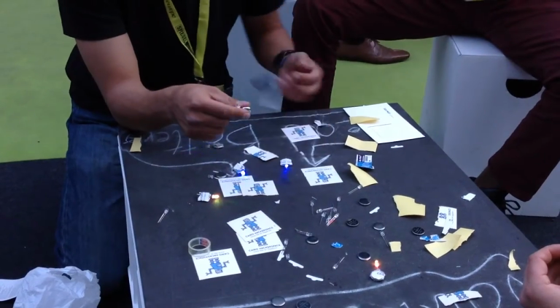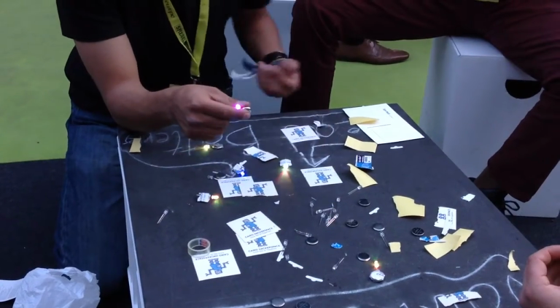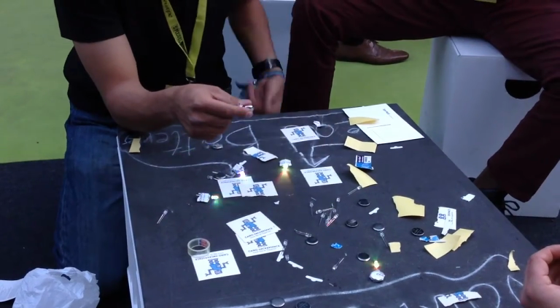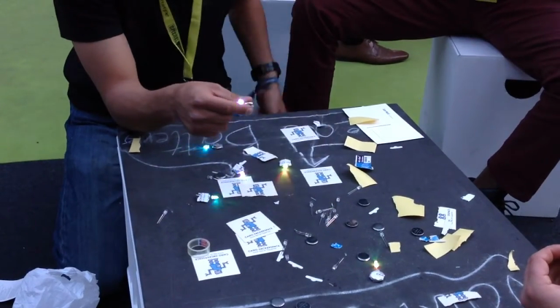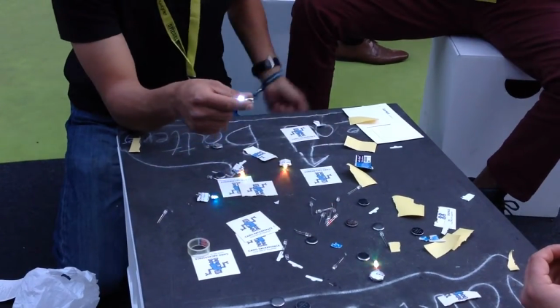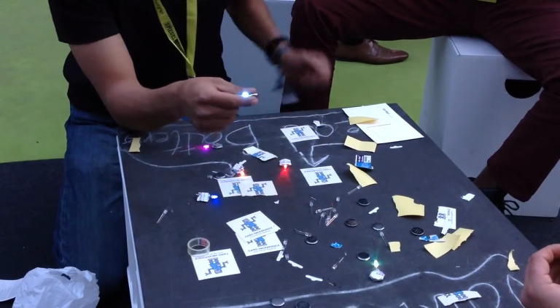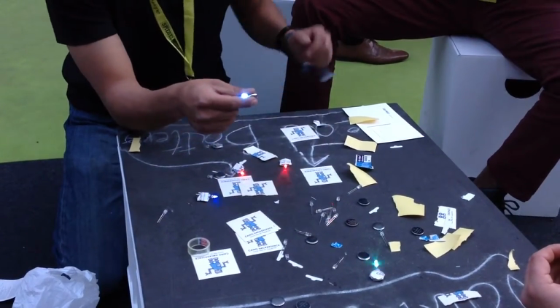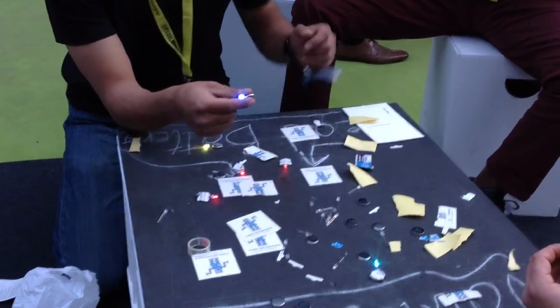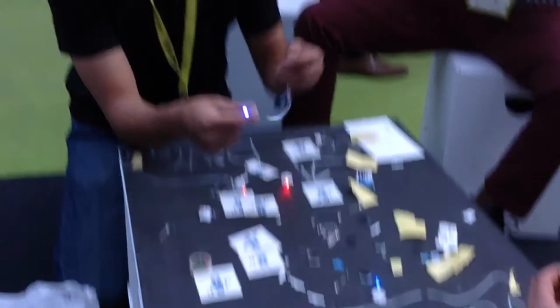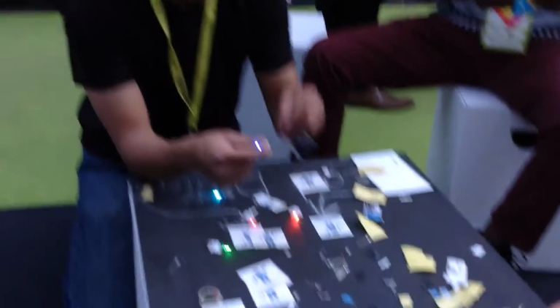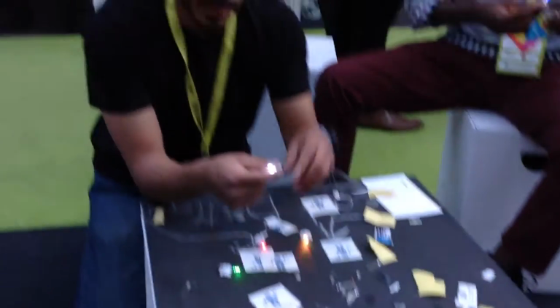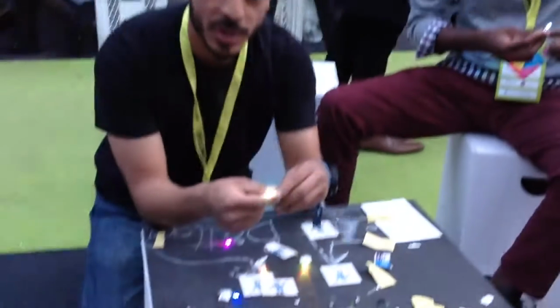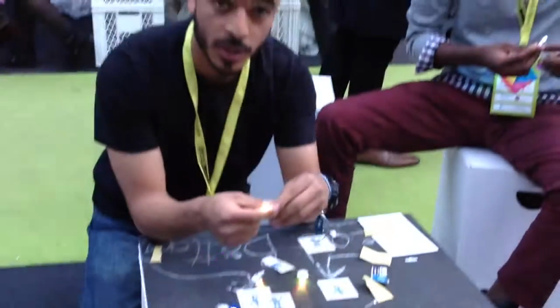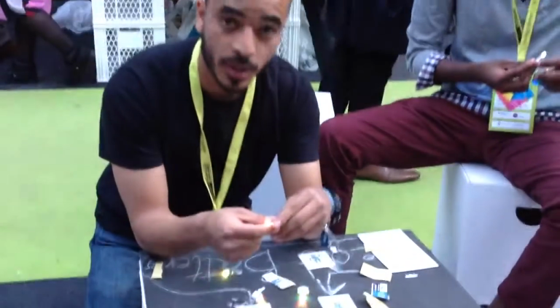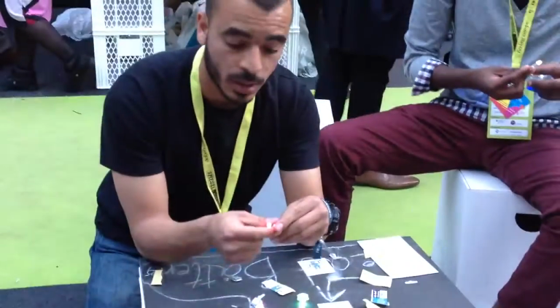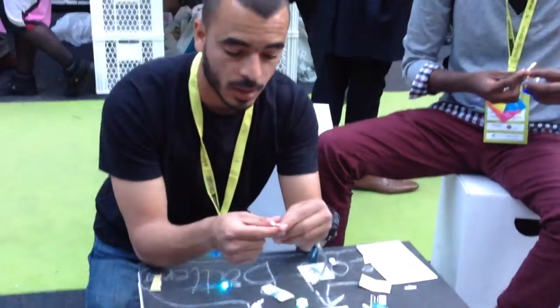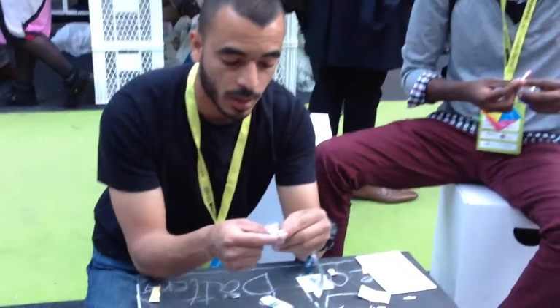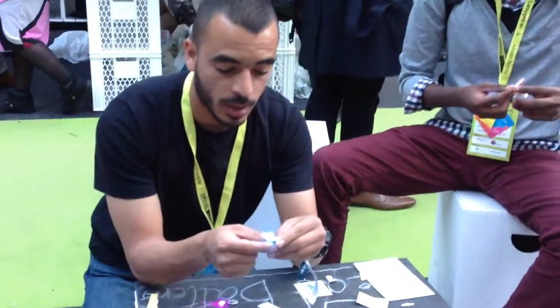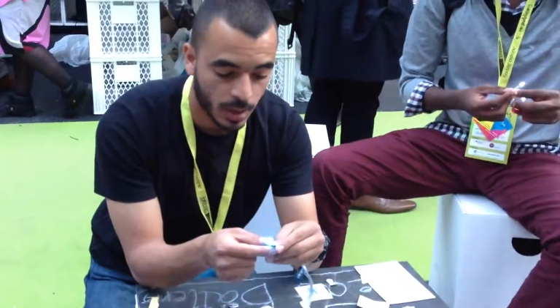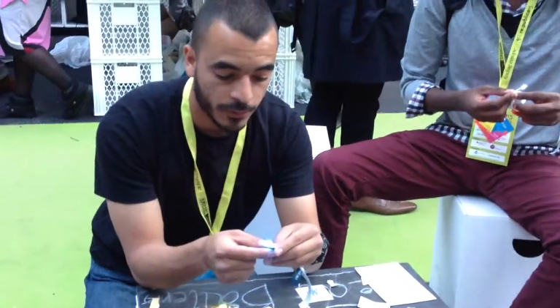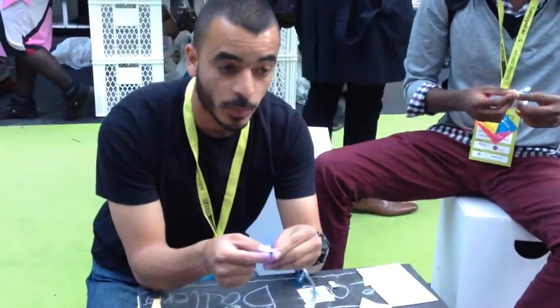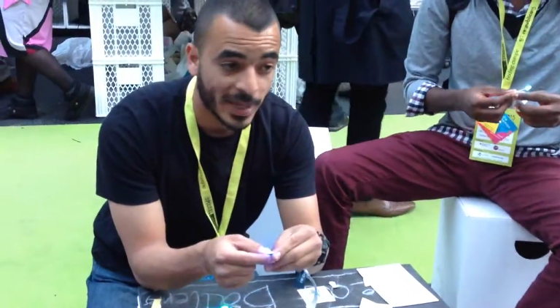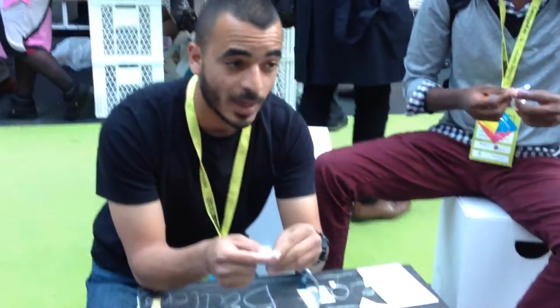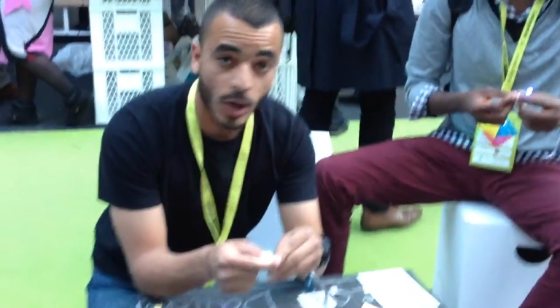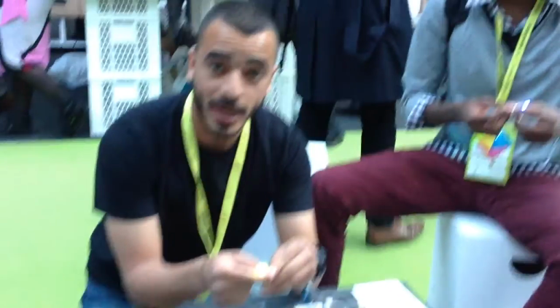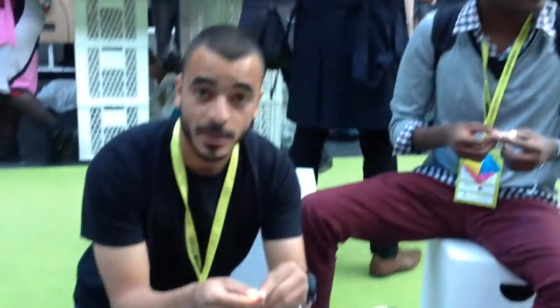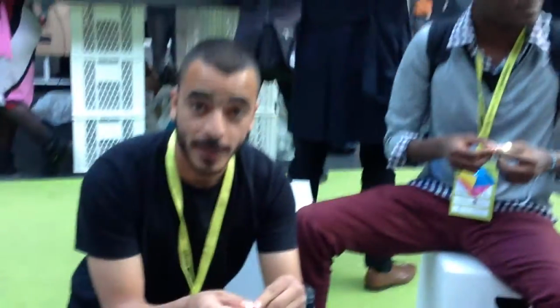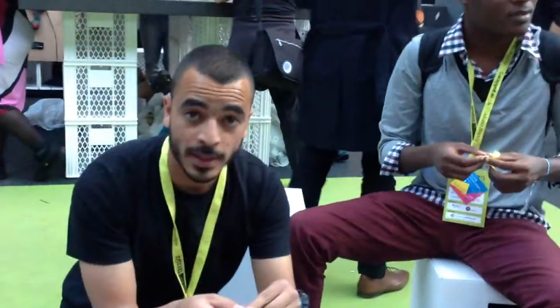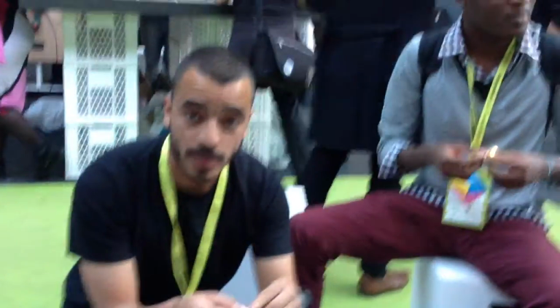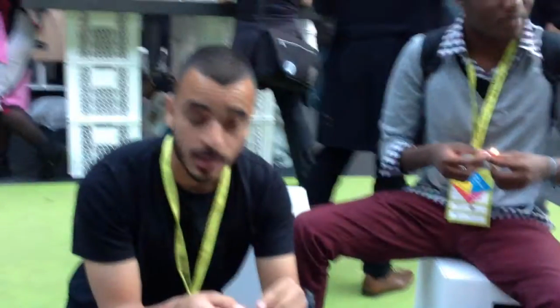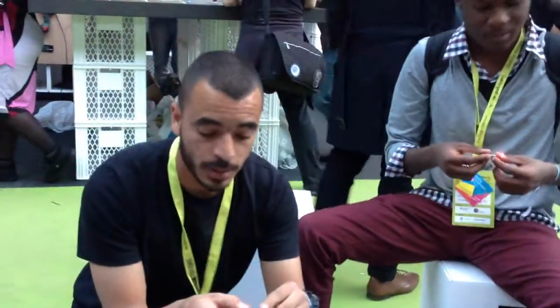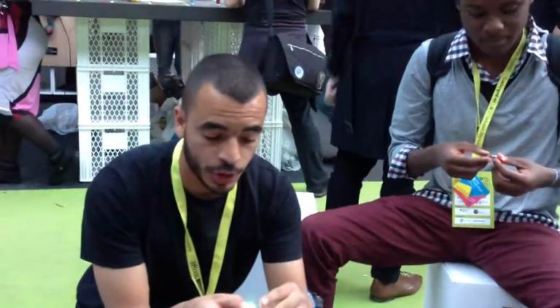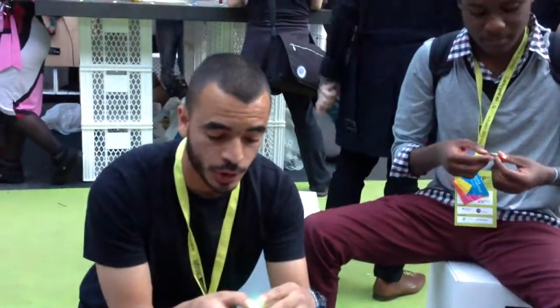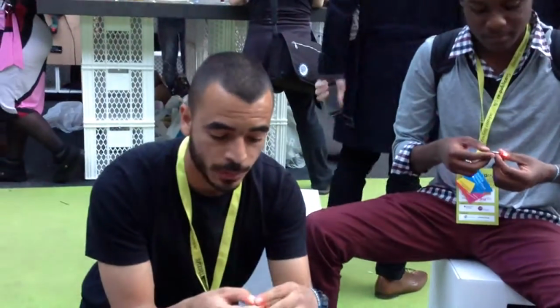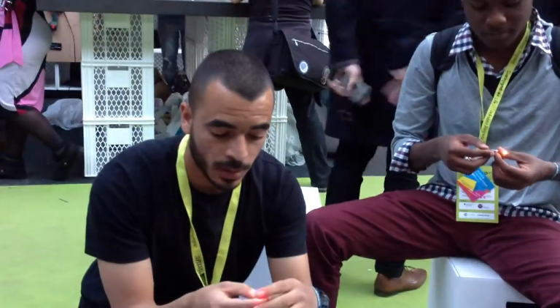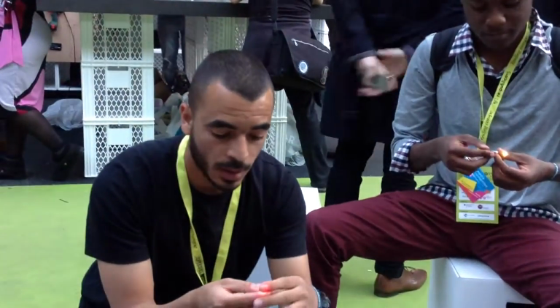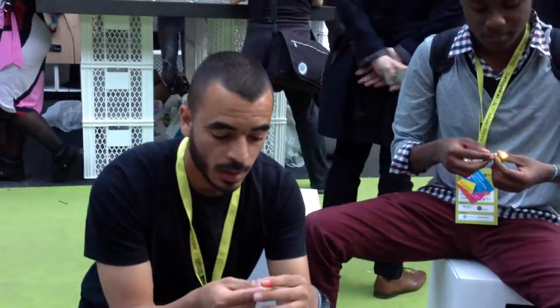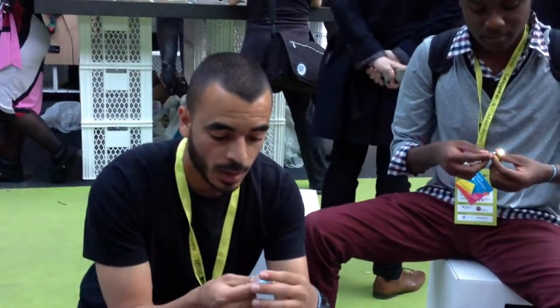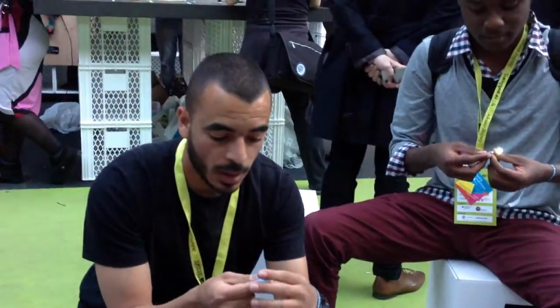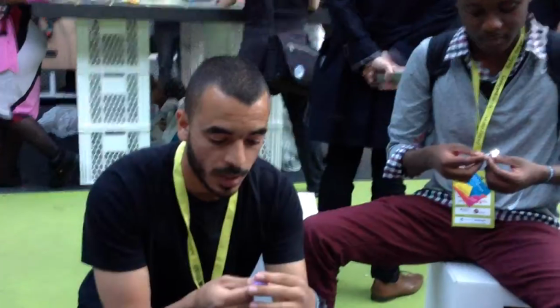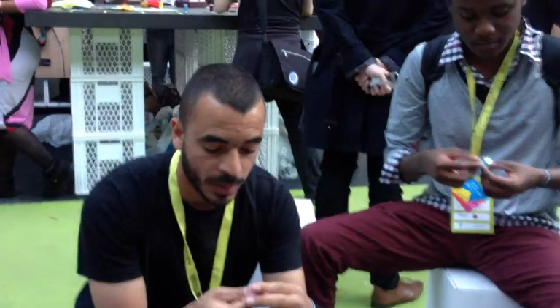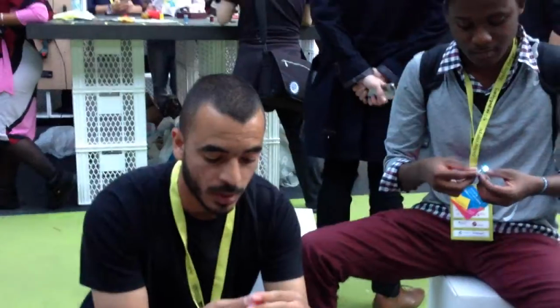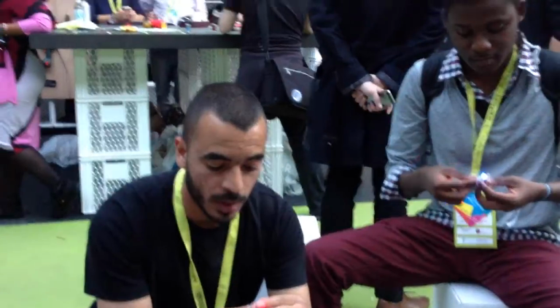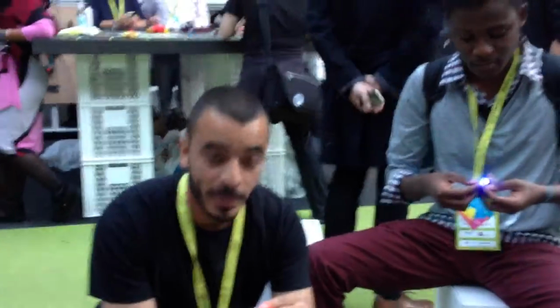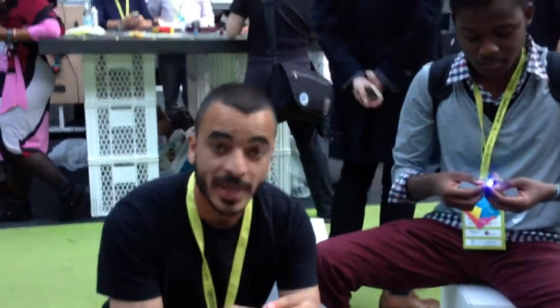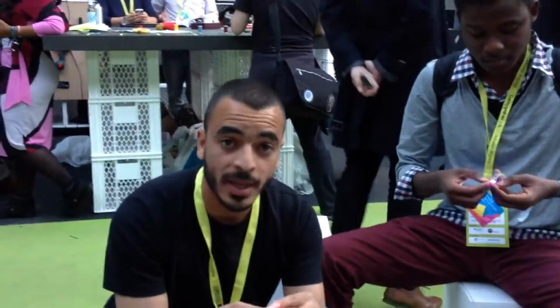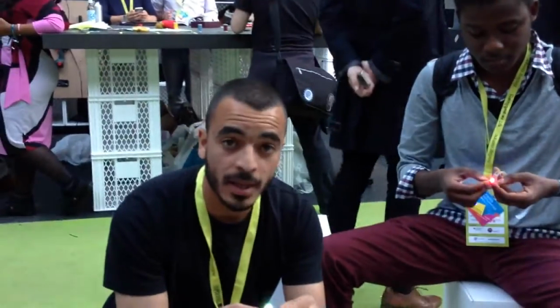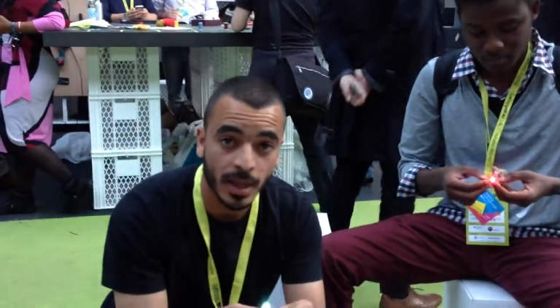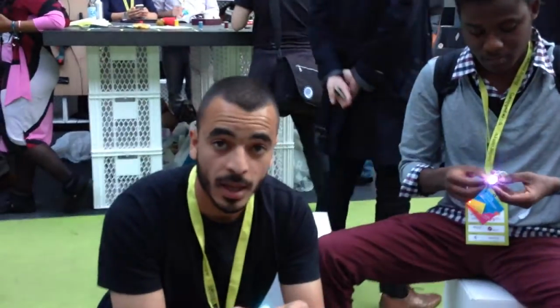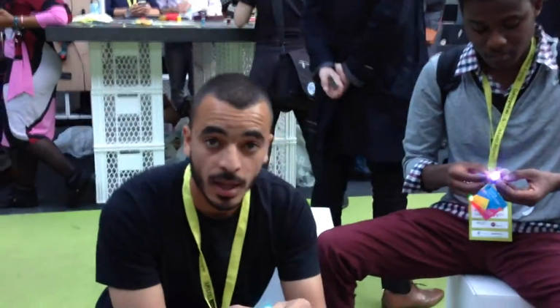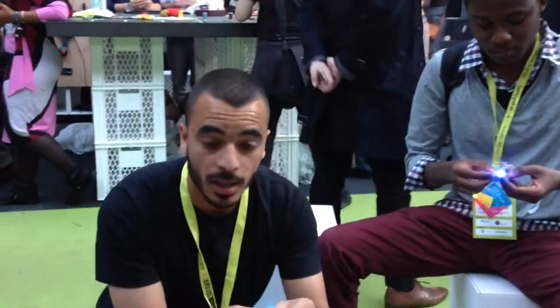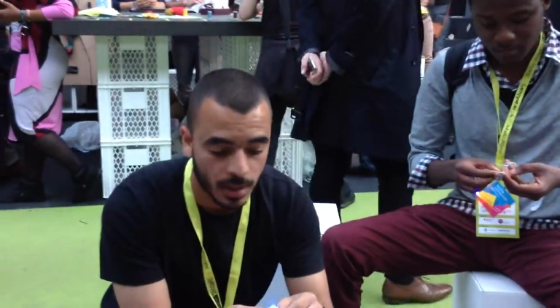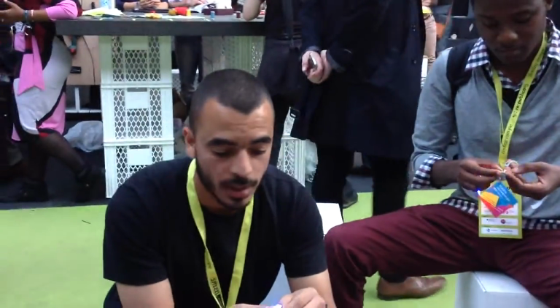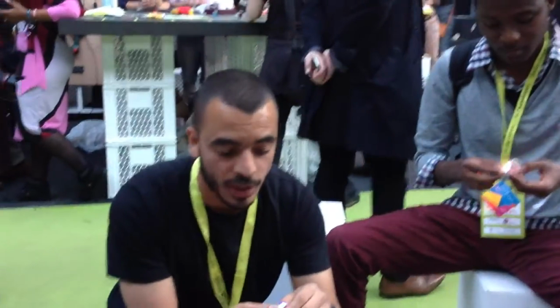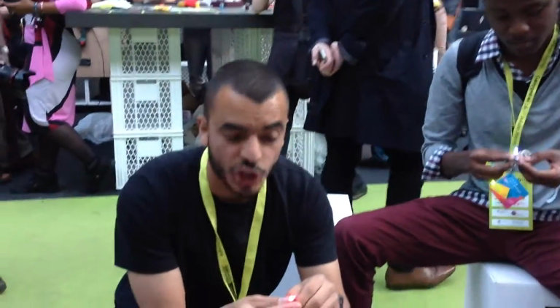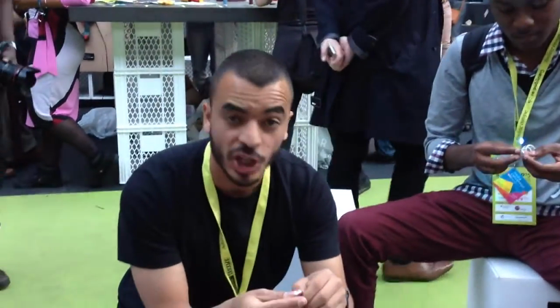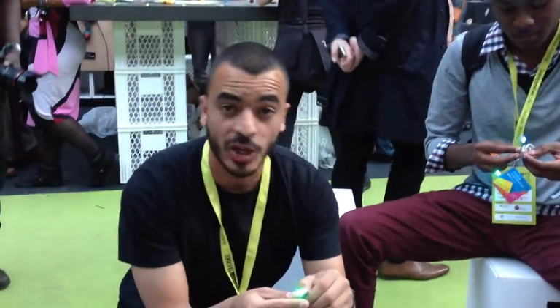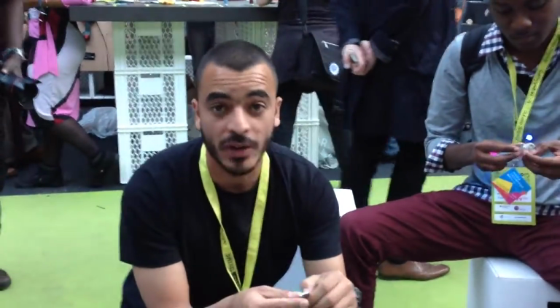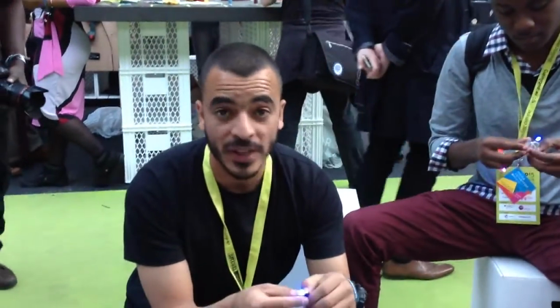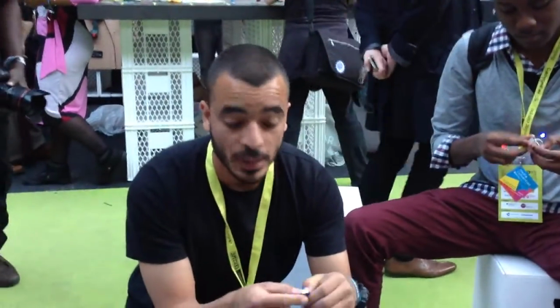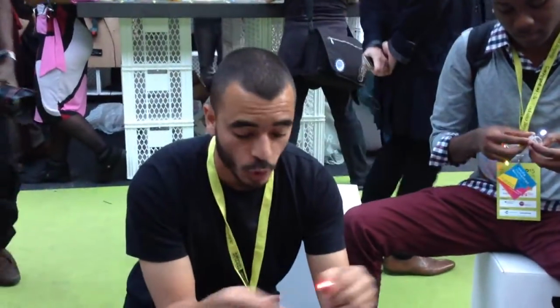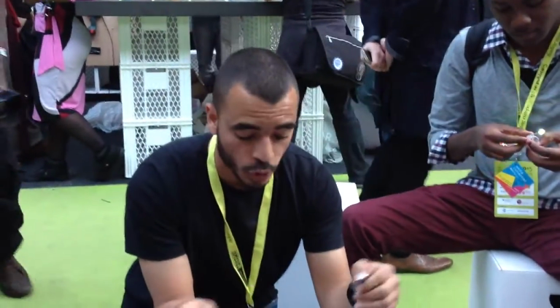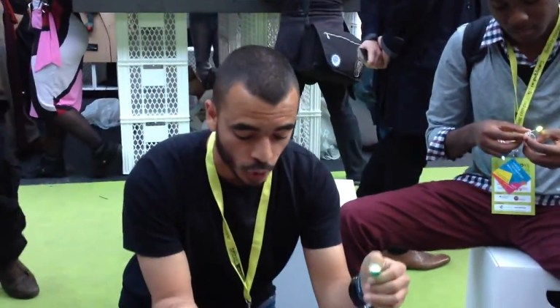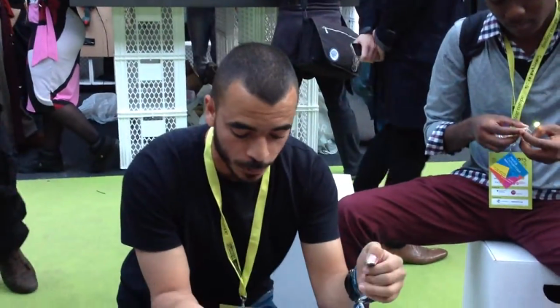My name is Tarek from Cairo, Haka Space, Egypt. I'm here making the Digital Graffiti Workshop.